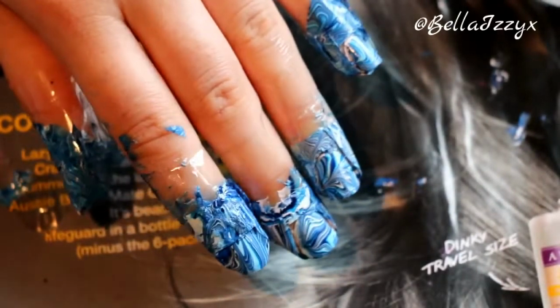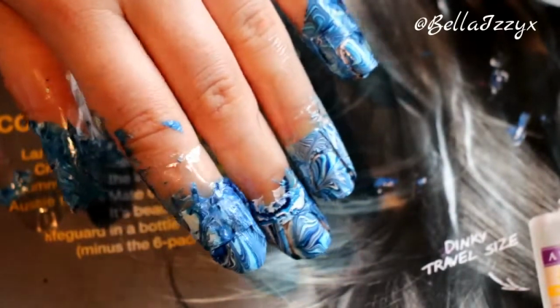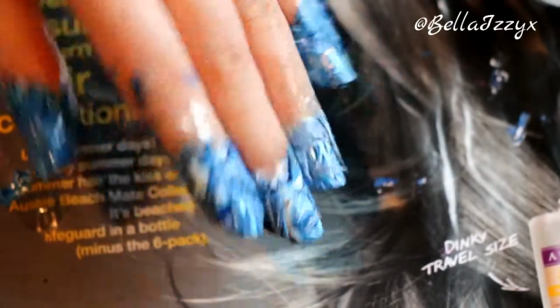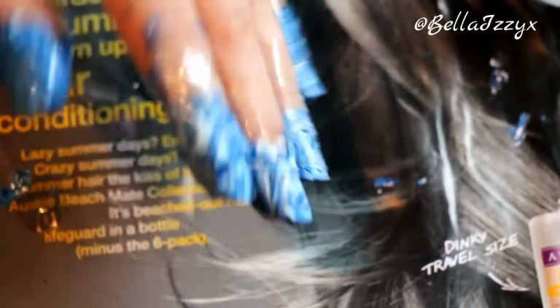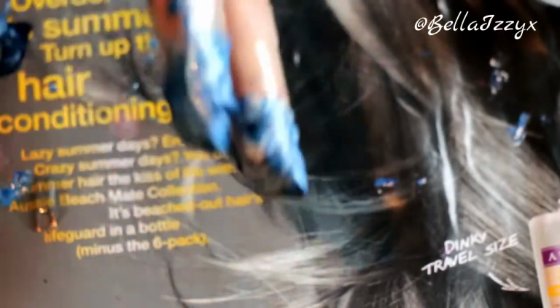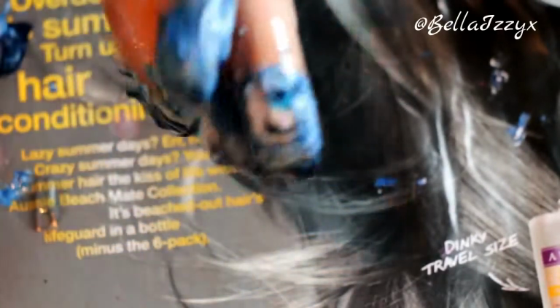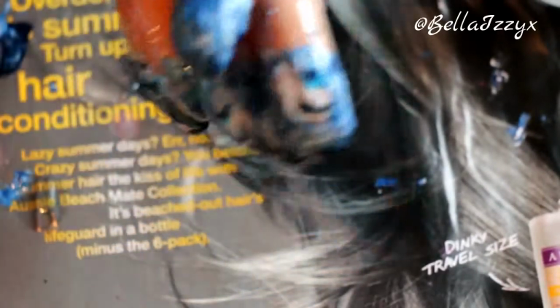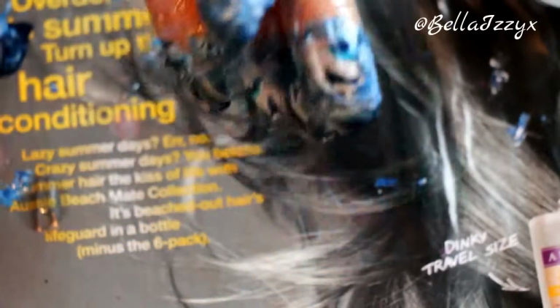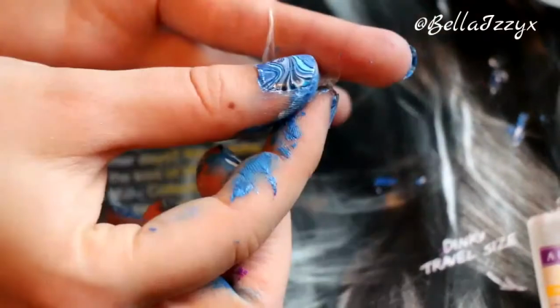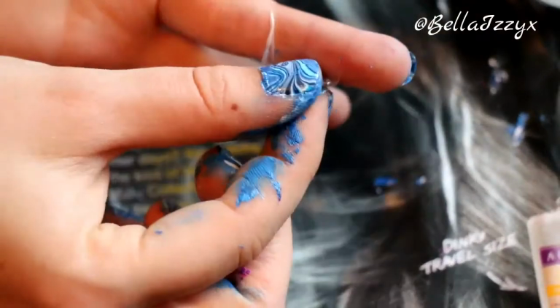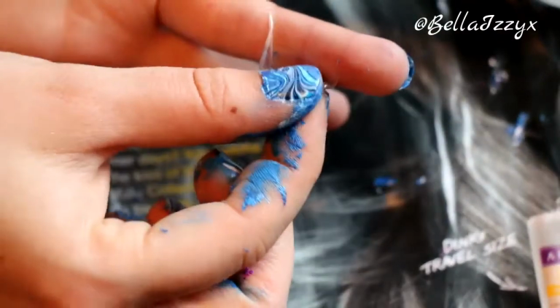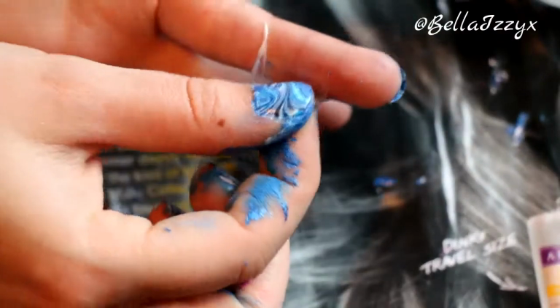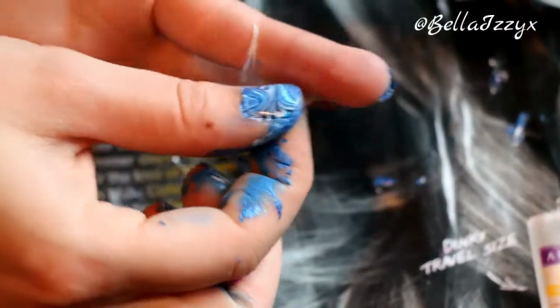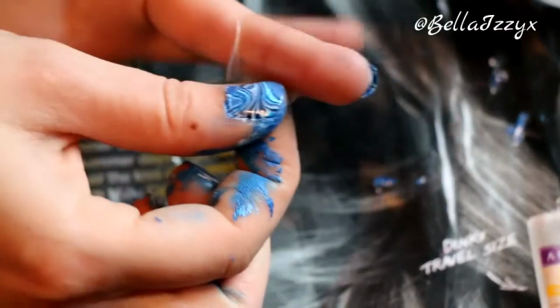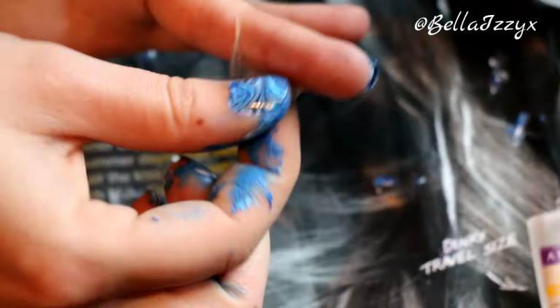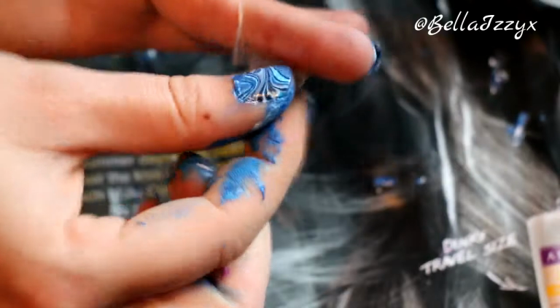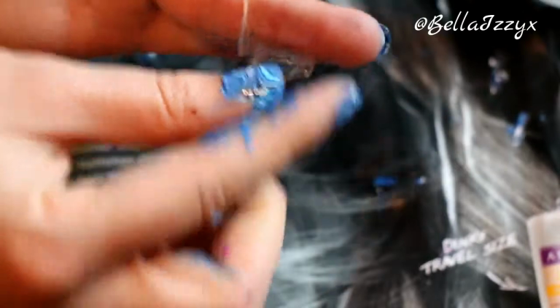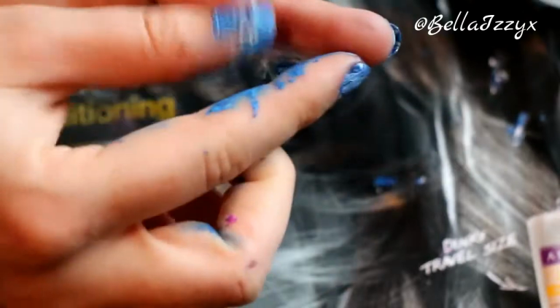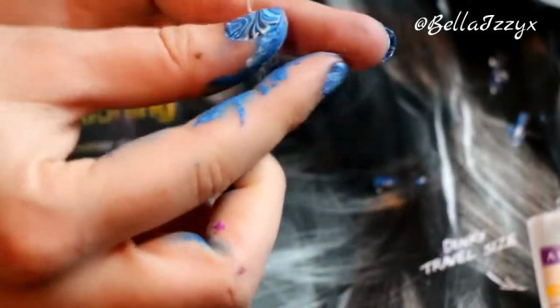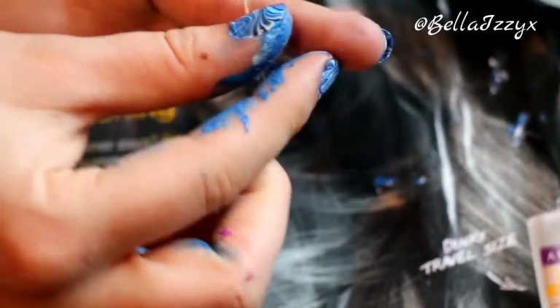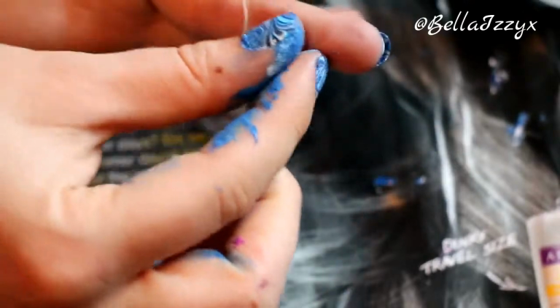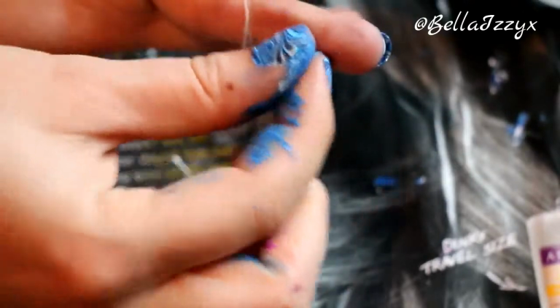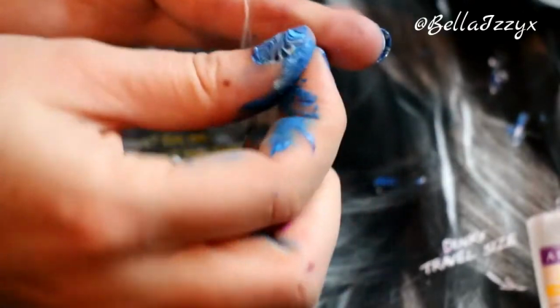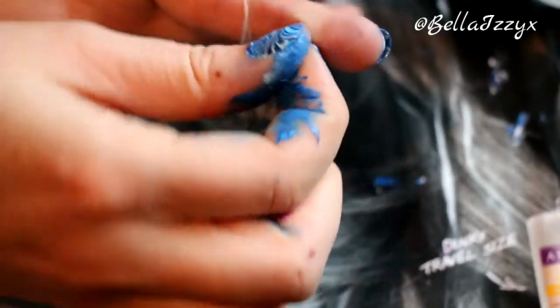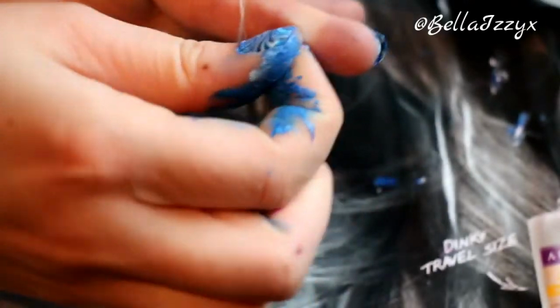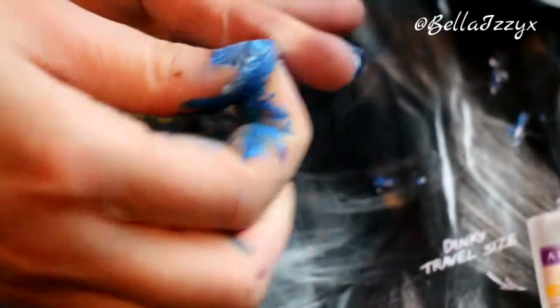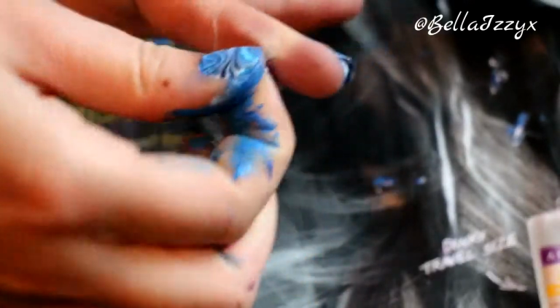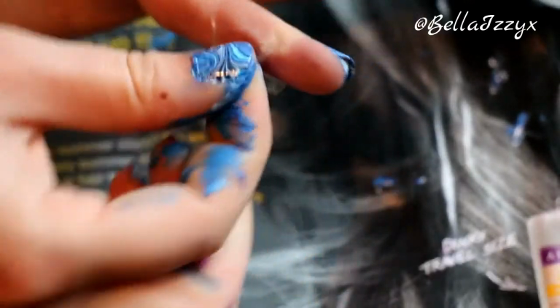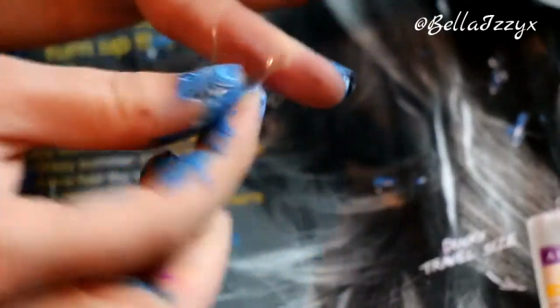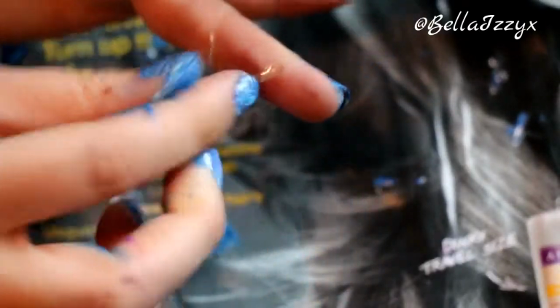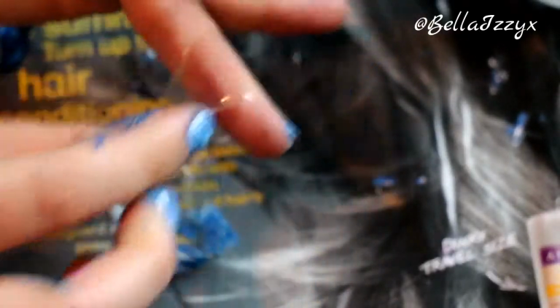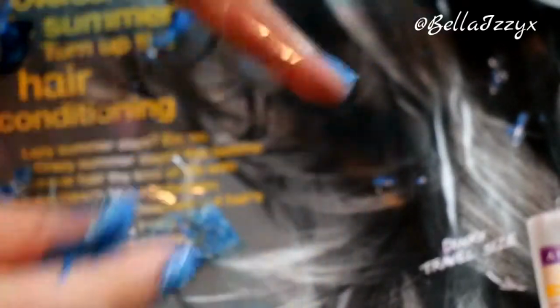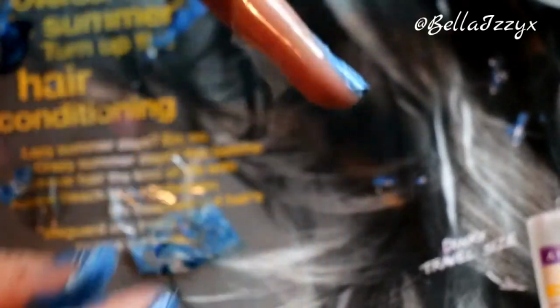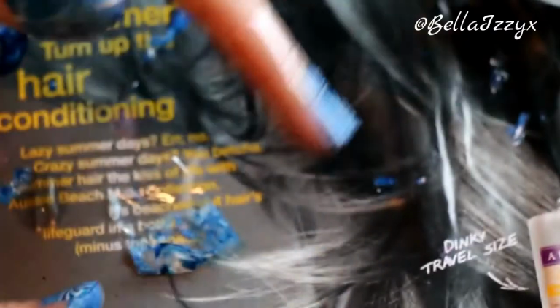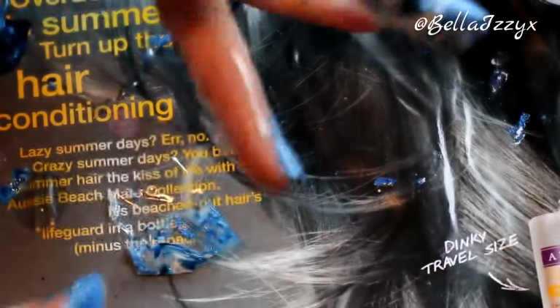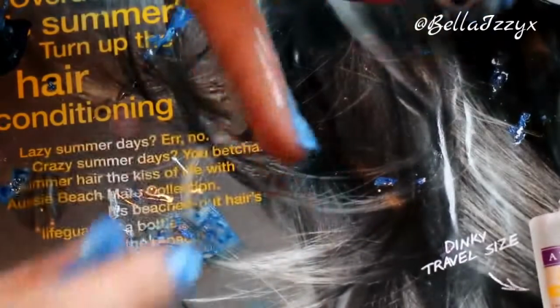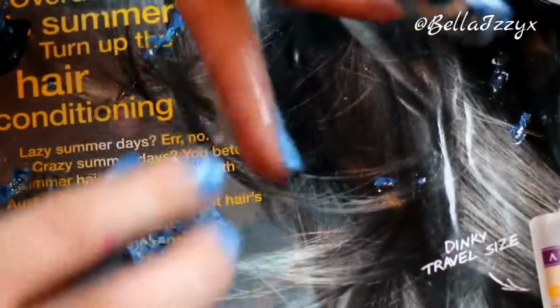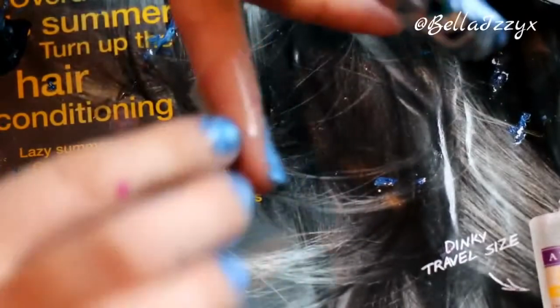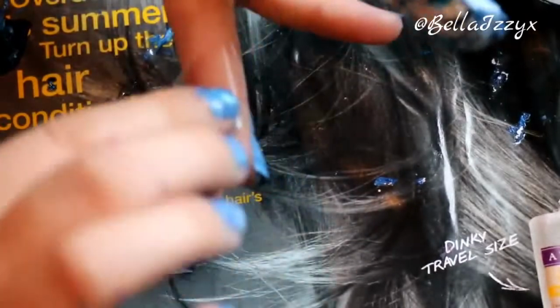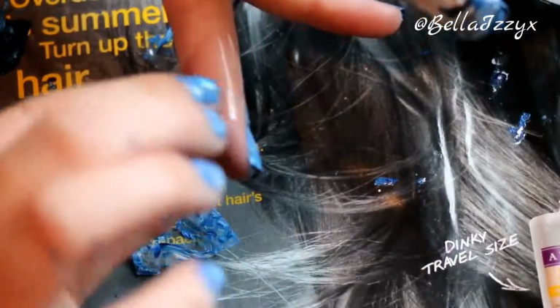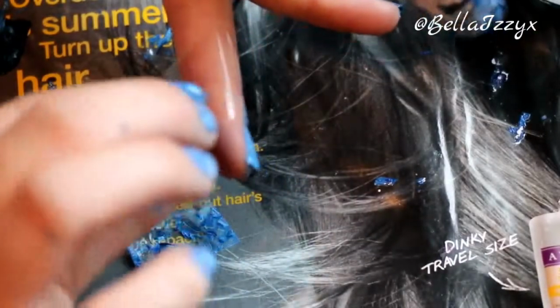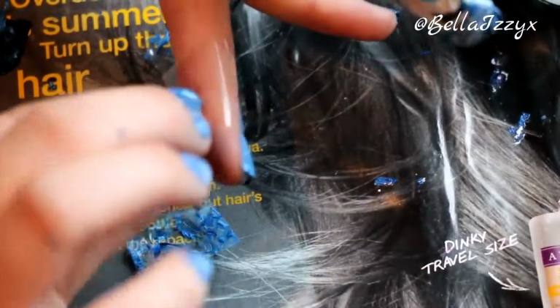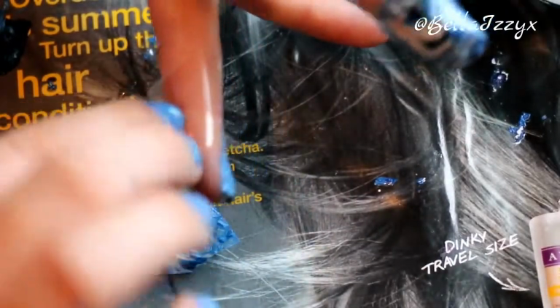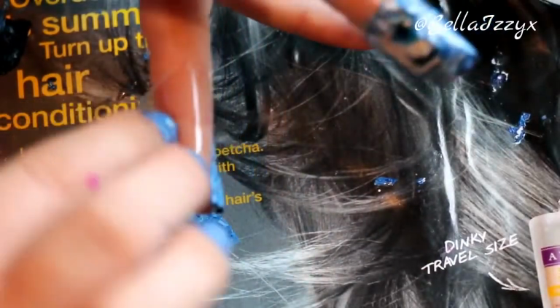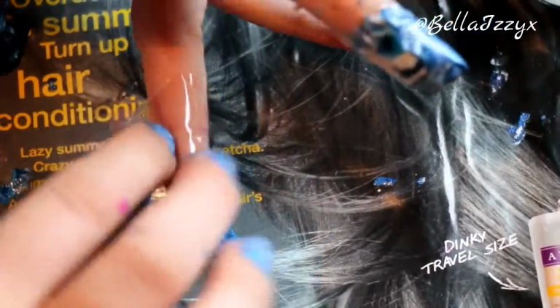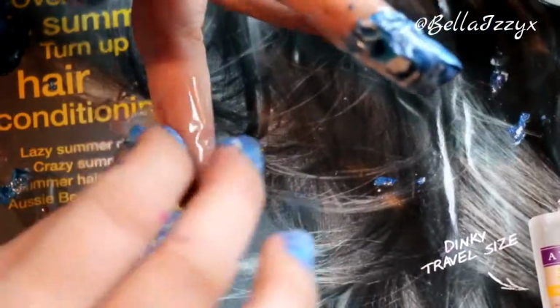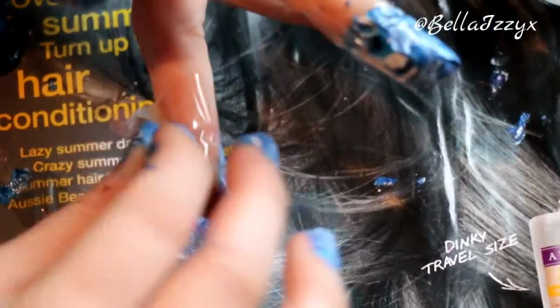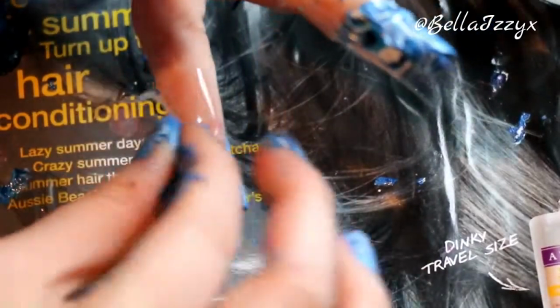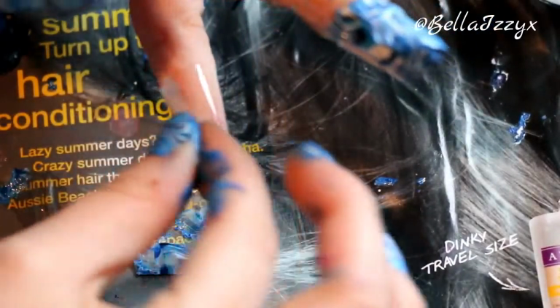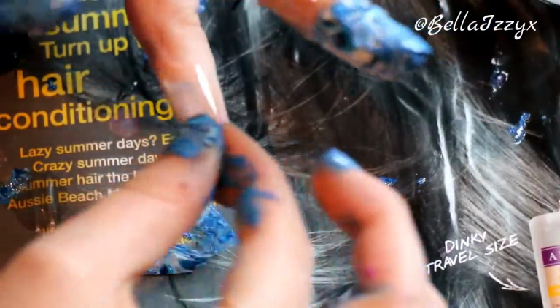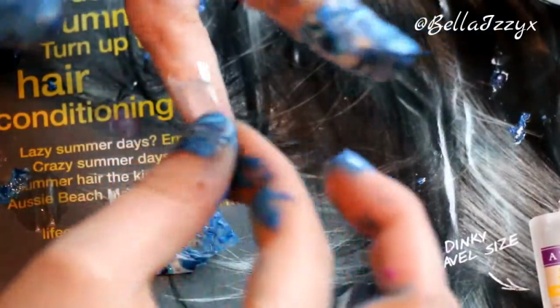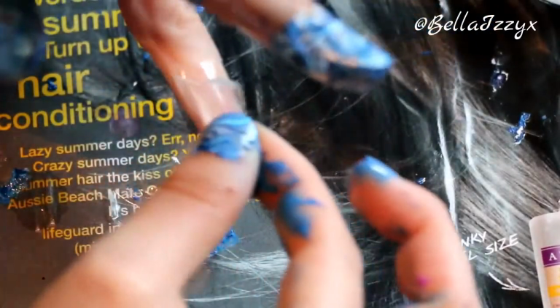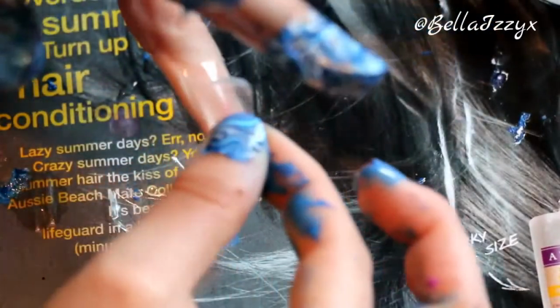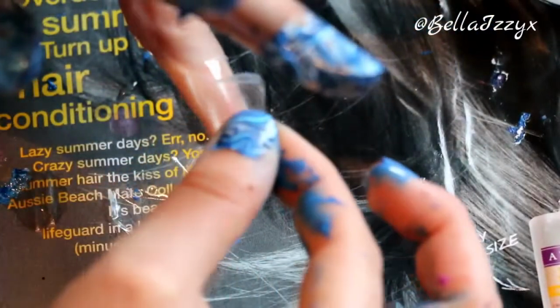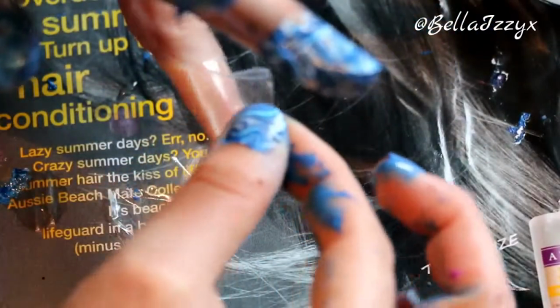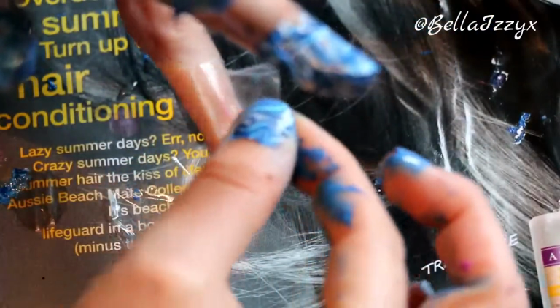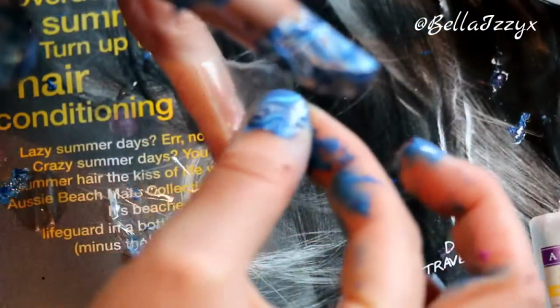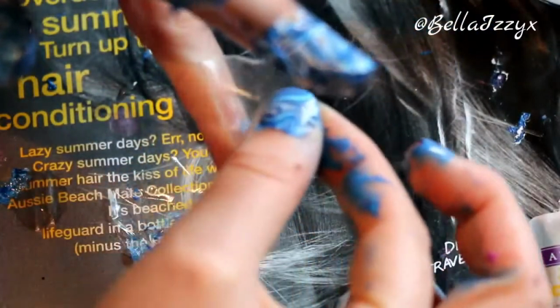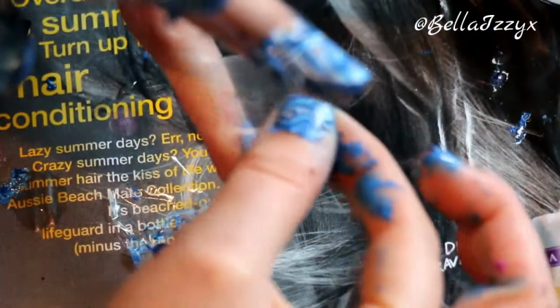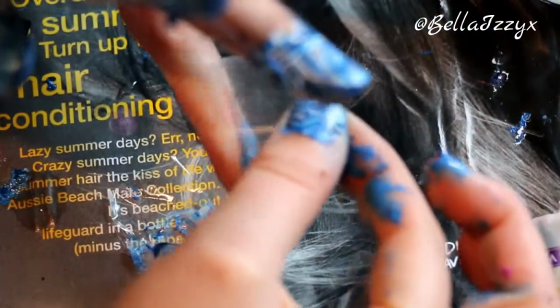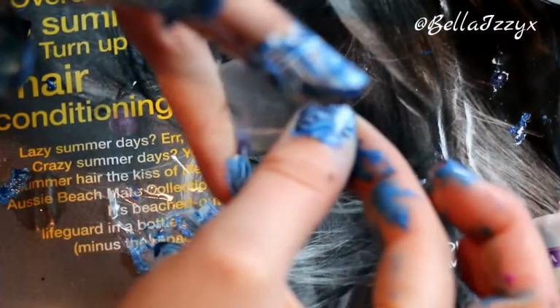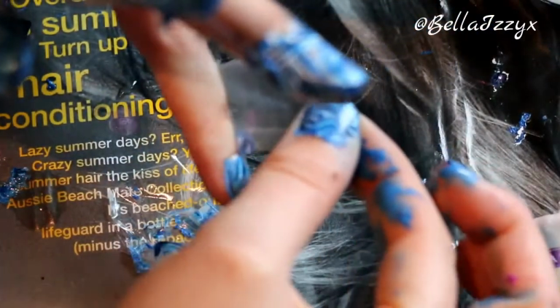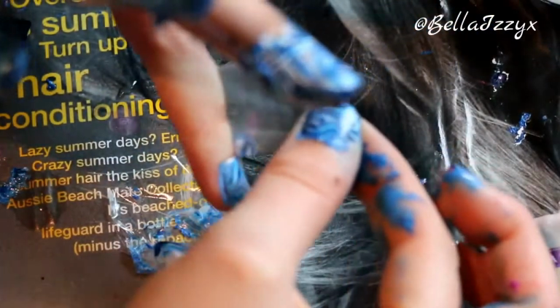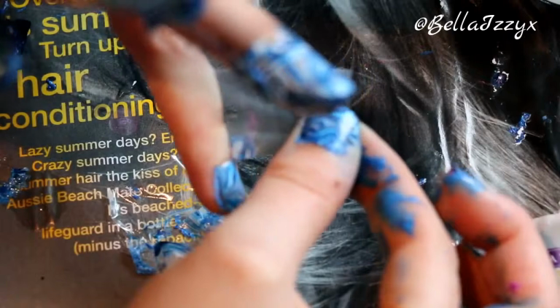Once you've done all of your nails, you can start to peel off your sellotape, but do it very carefully so you don't knock any of the nail varnish that you've already done.